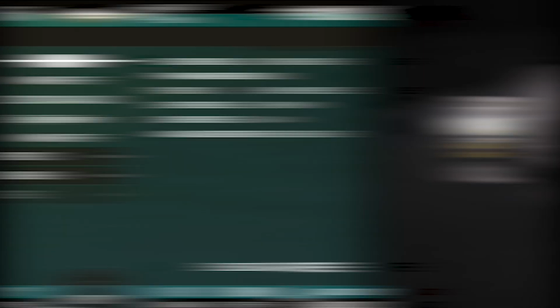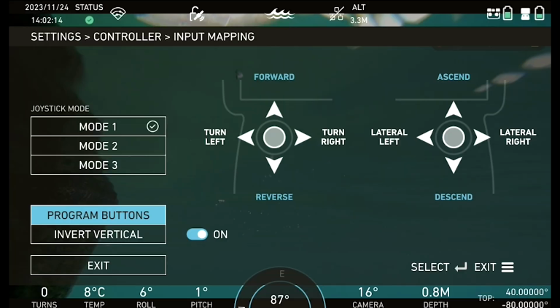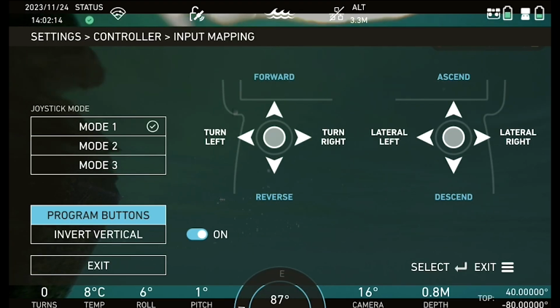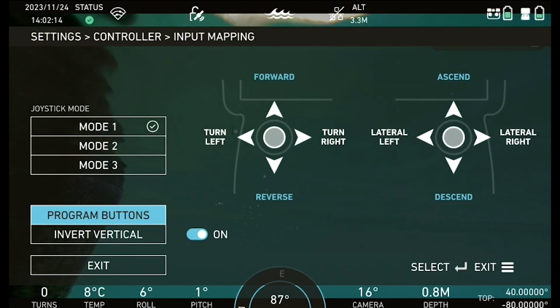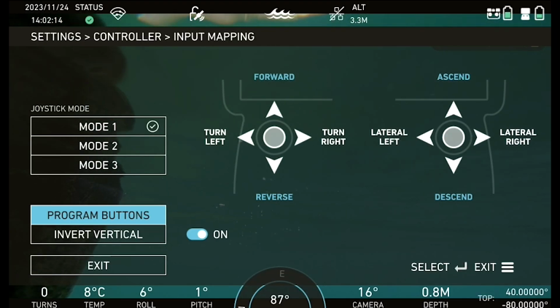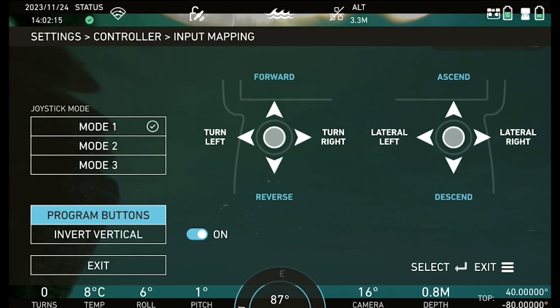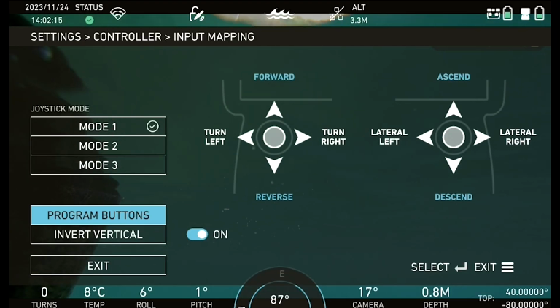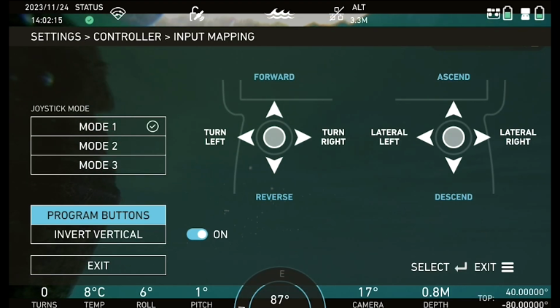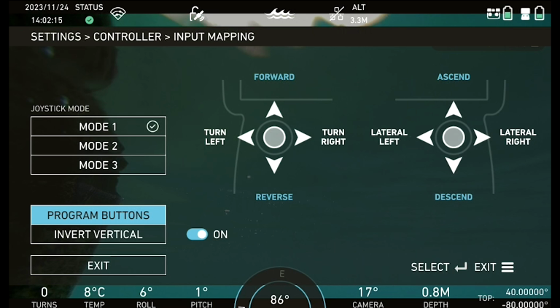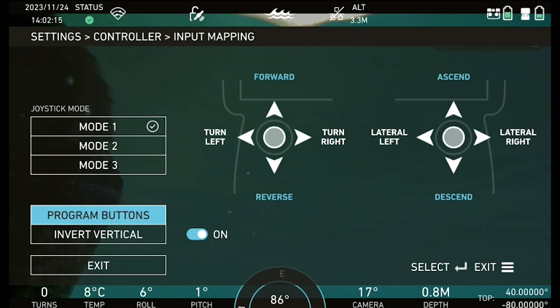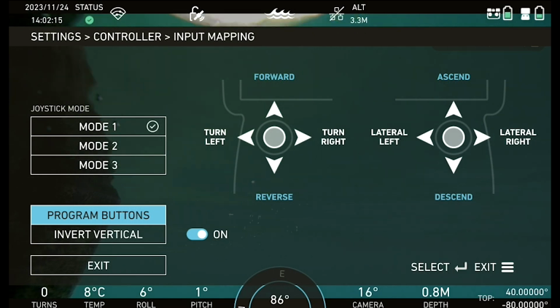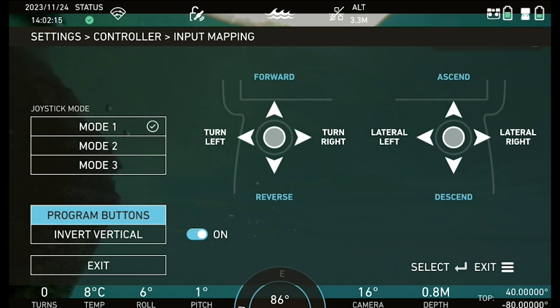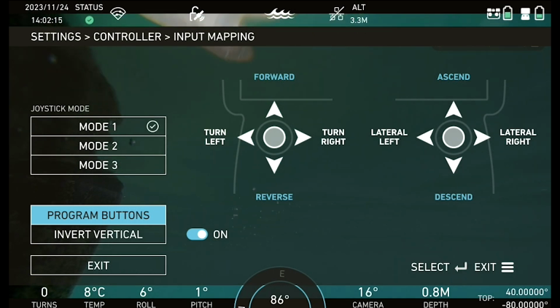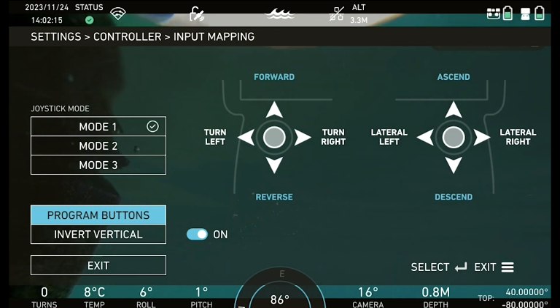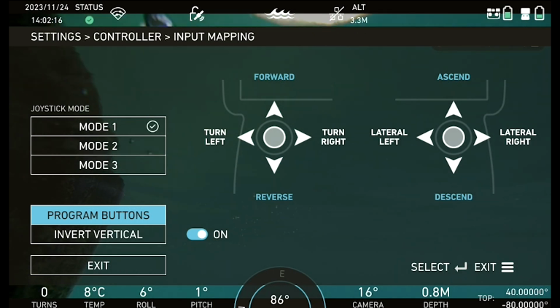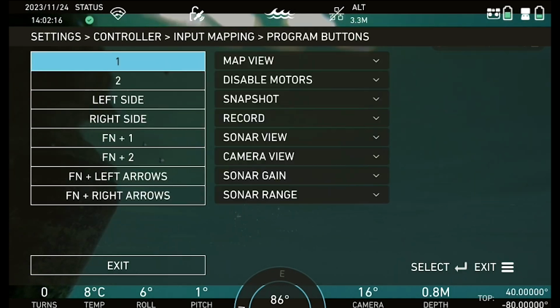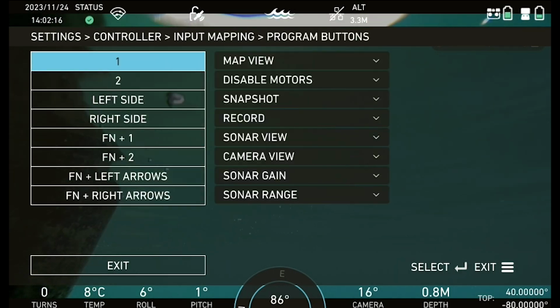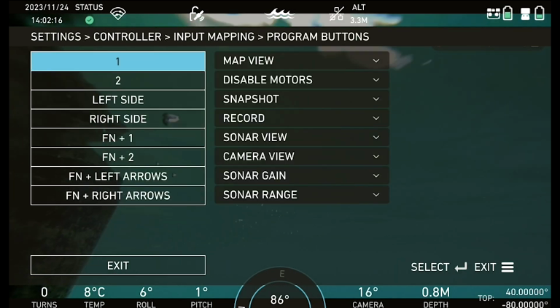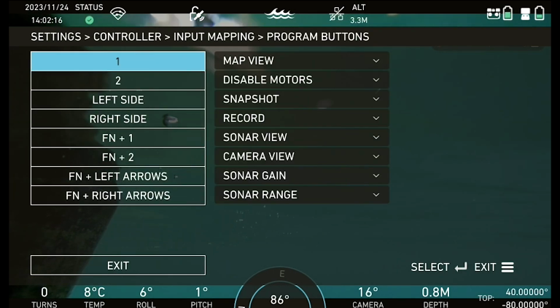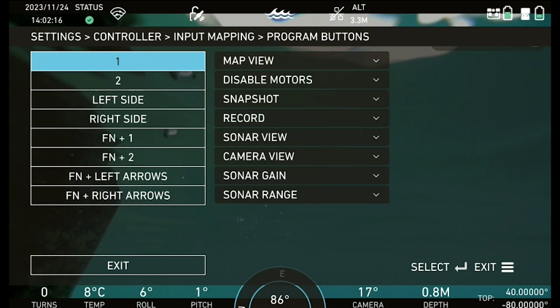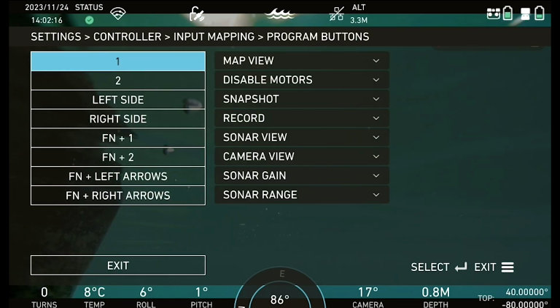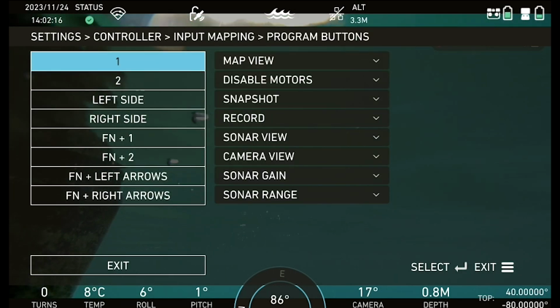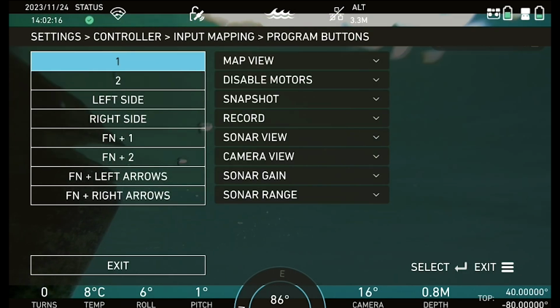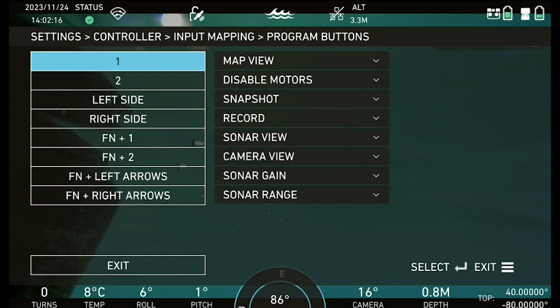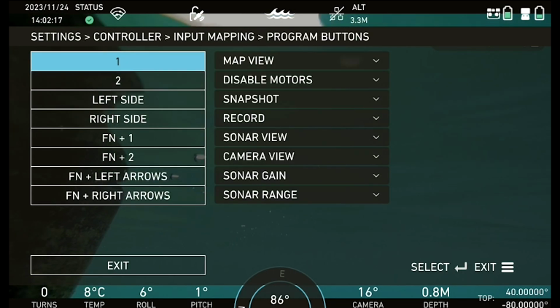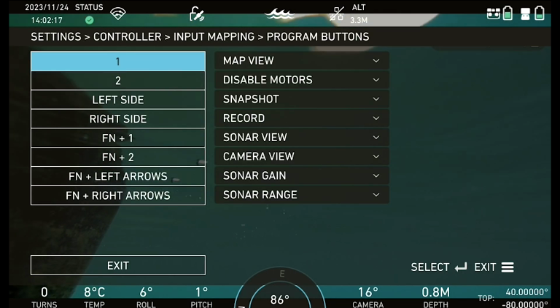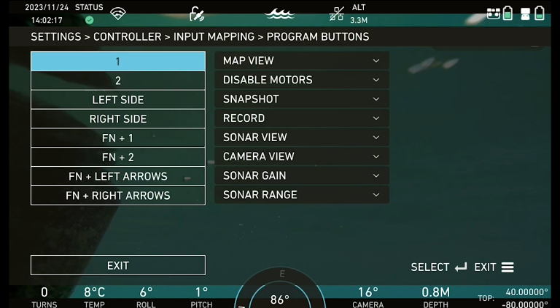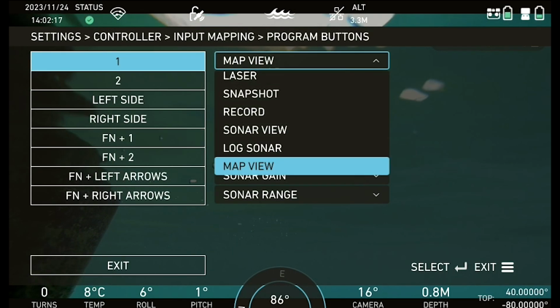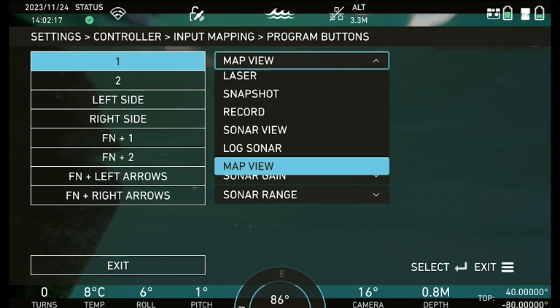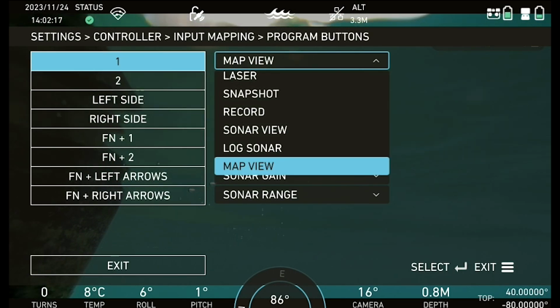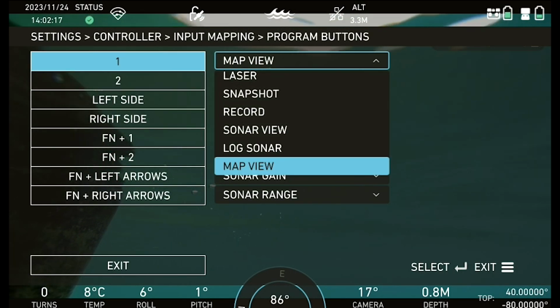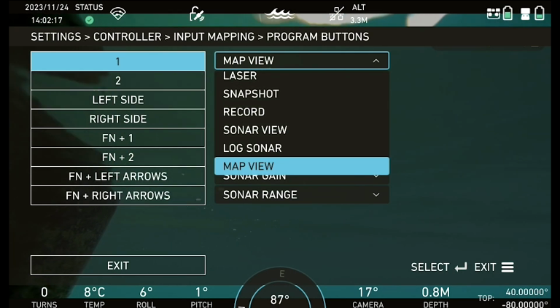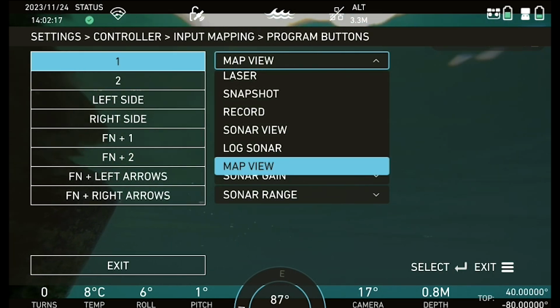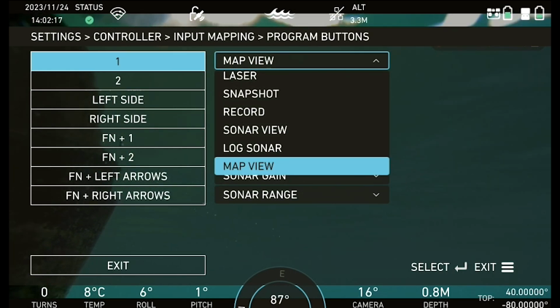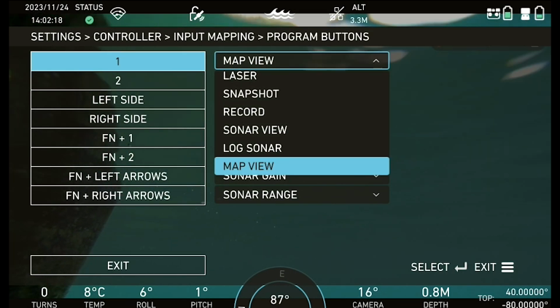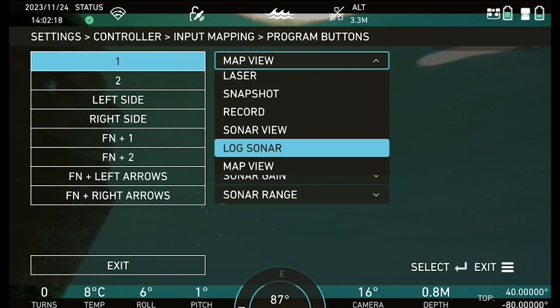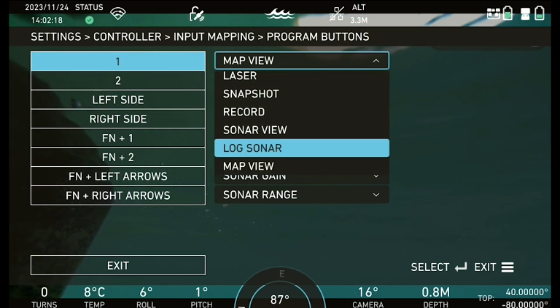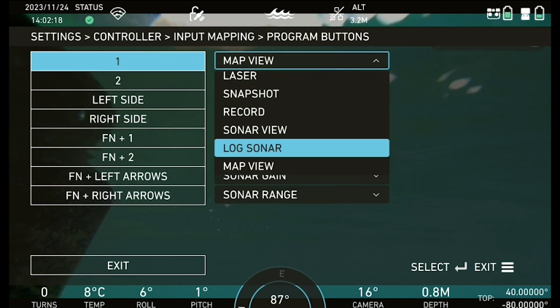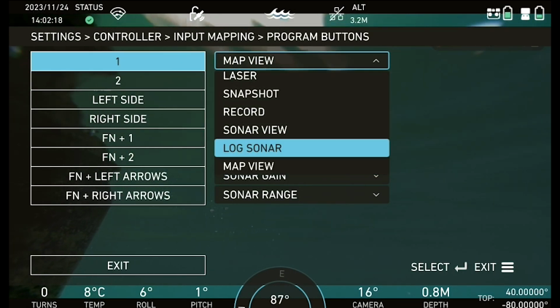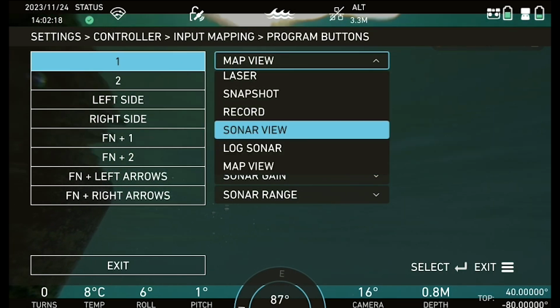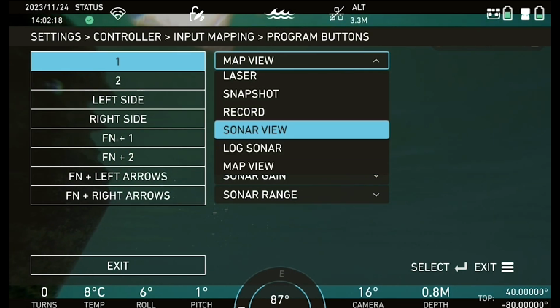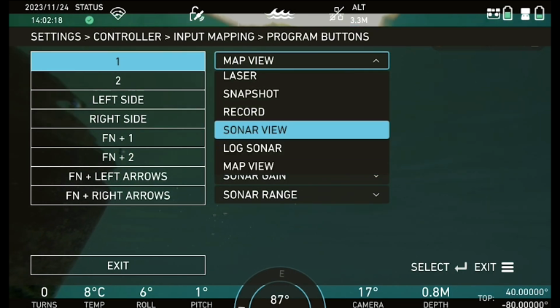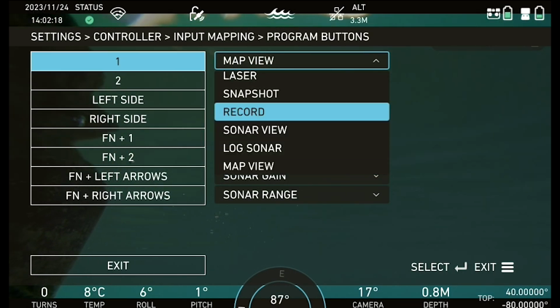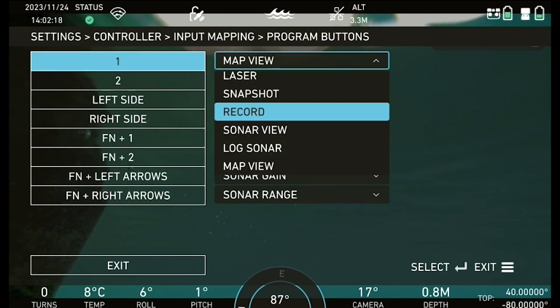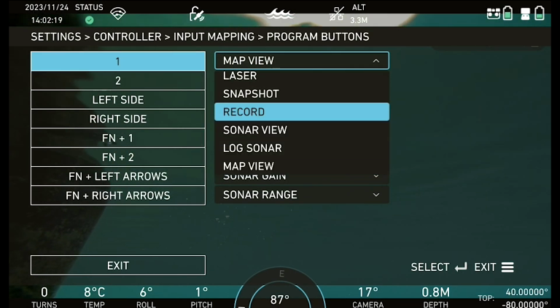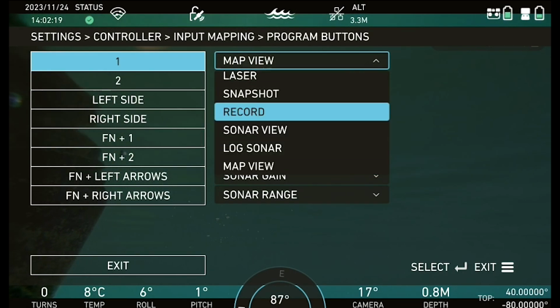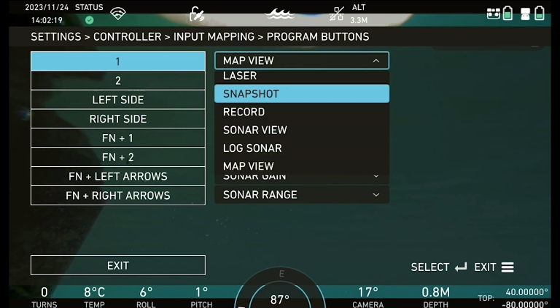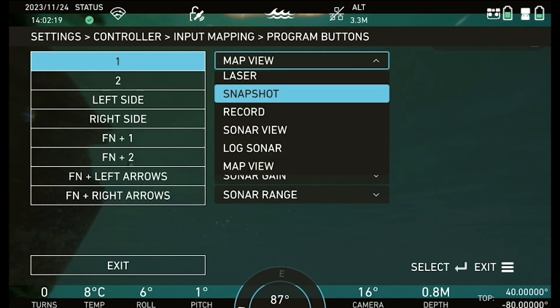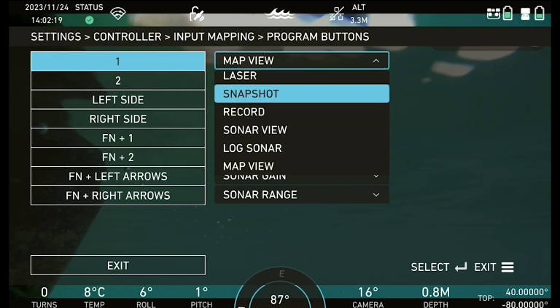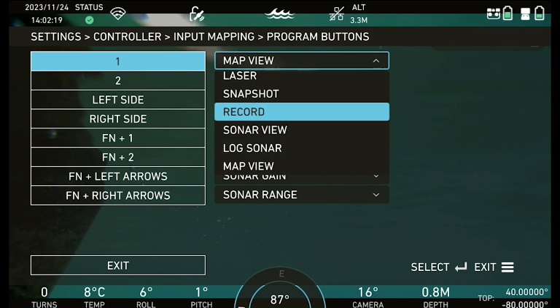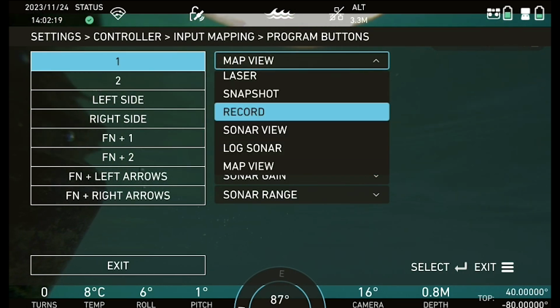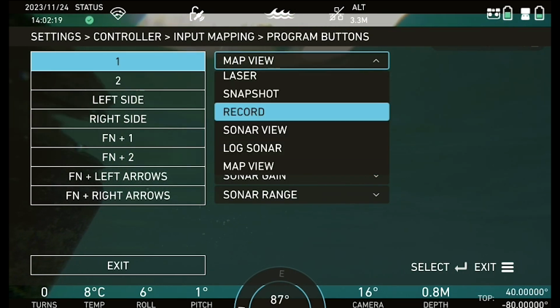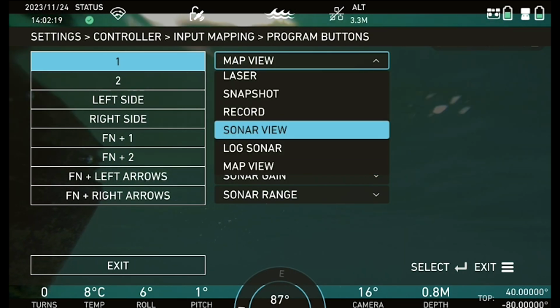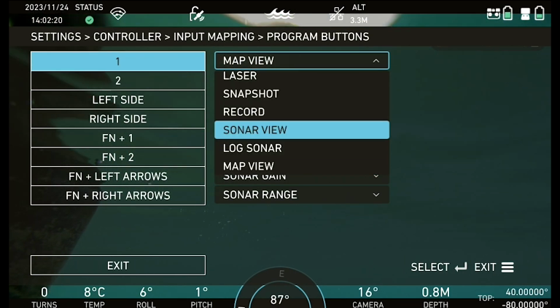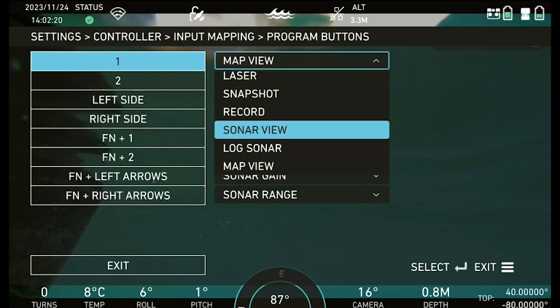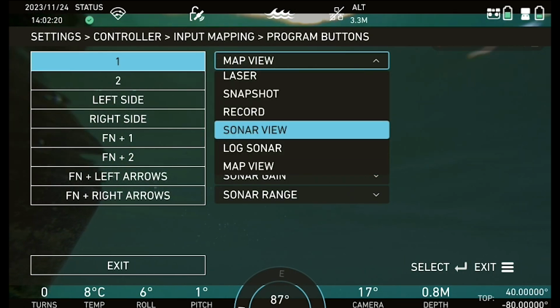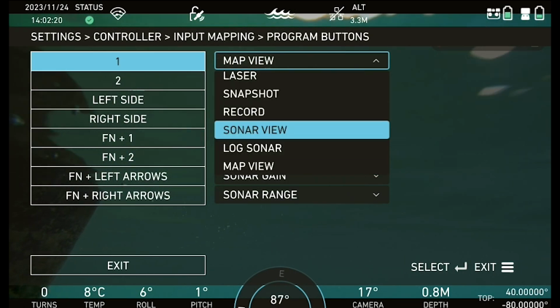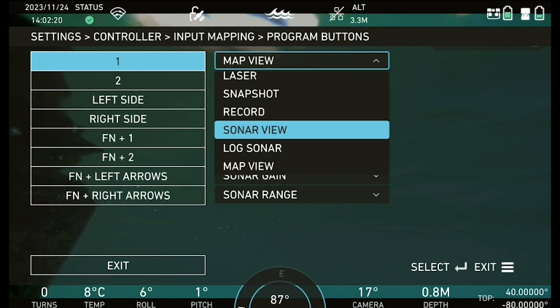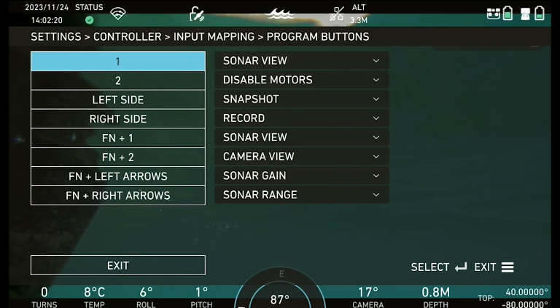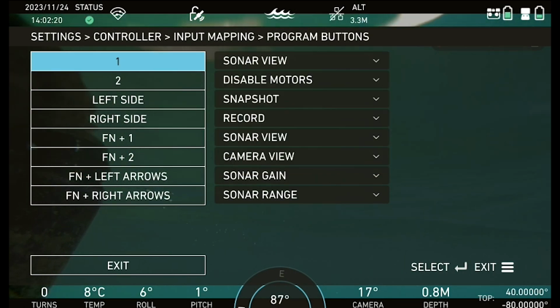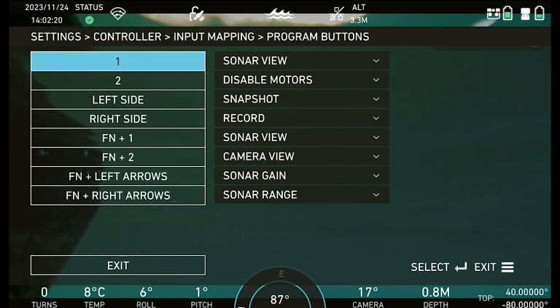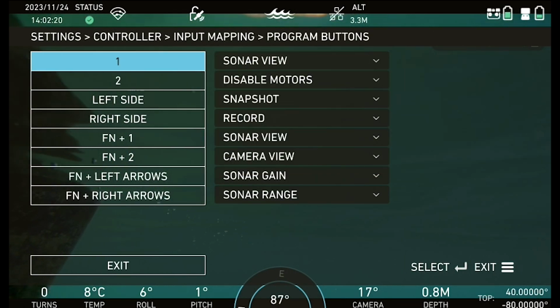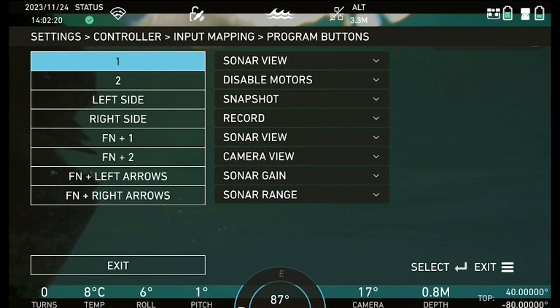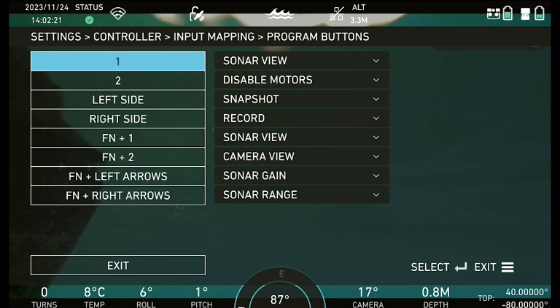Navigate to the input mapping menu and ensure joystick and program buttons are set according to pilot preferences and needs.